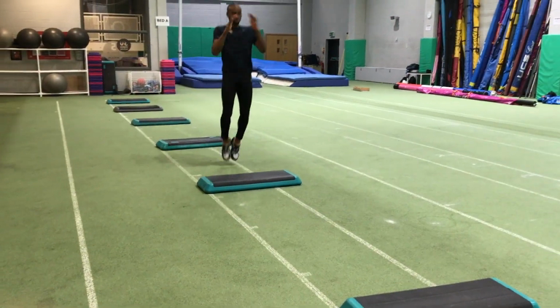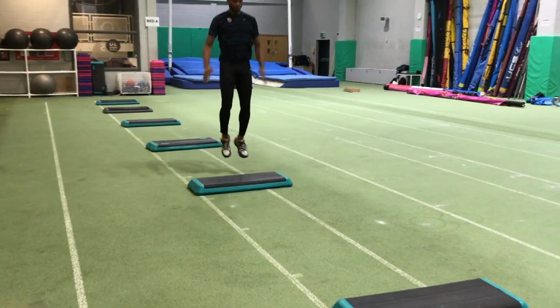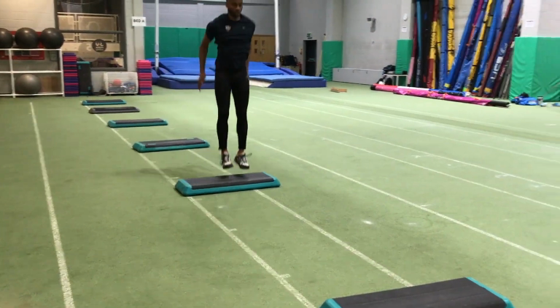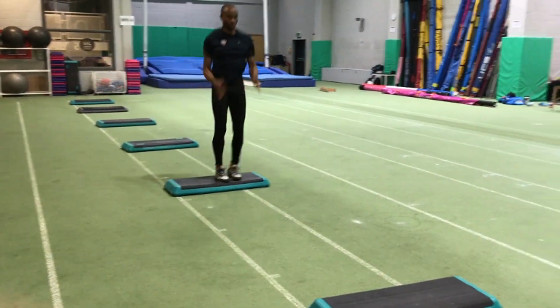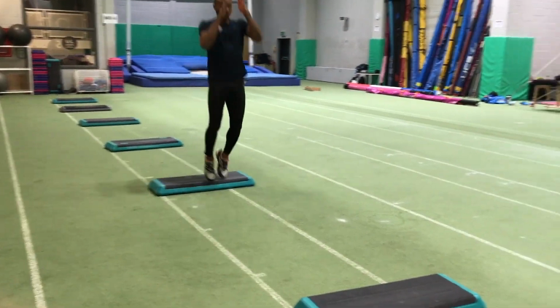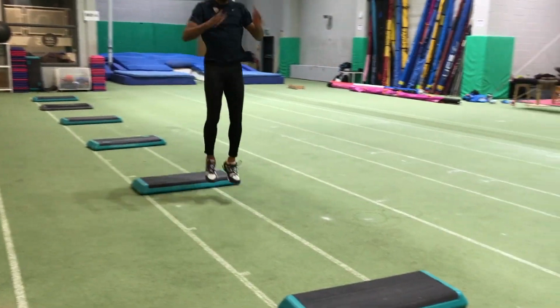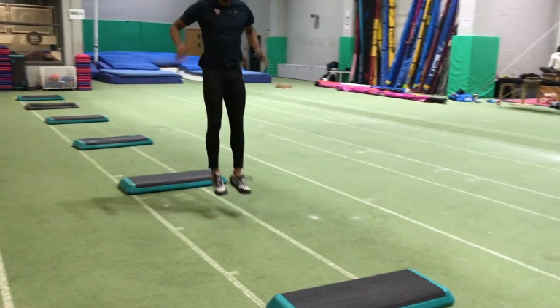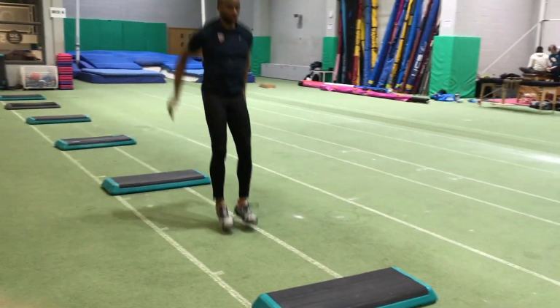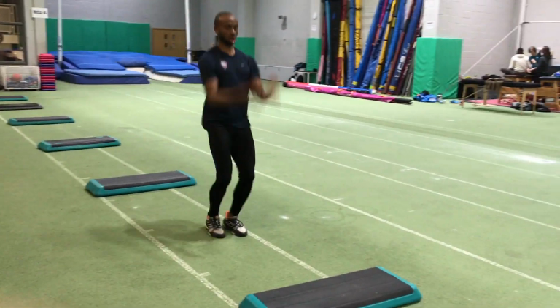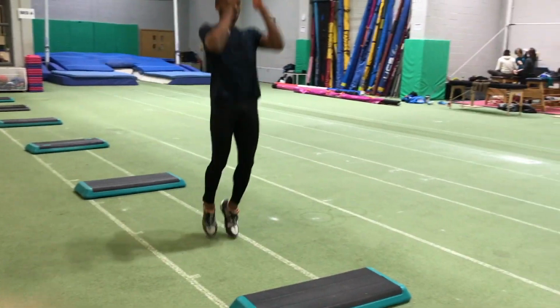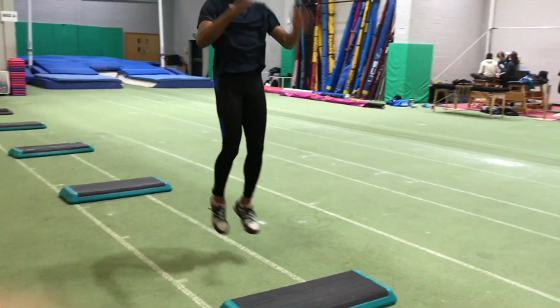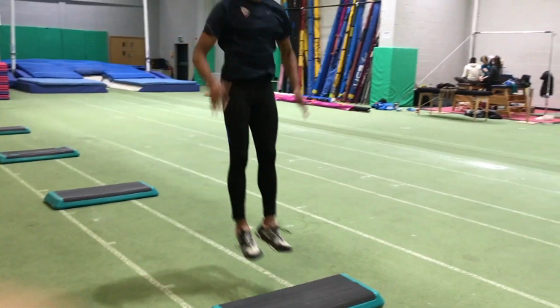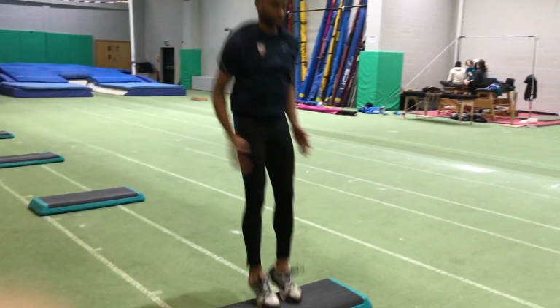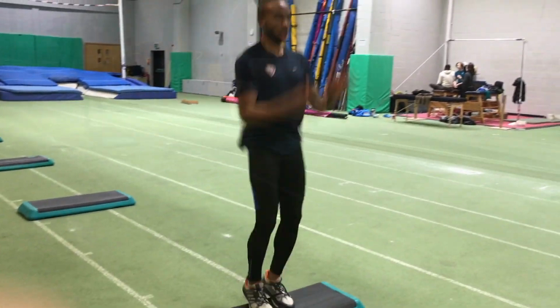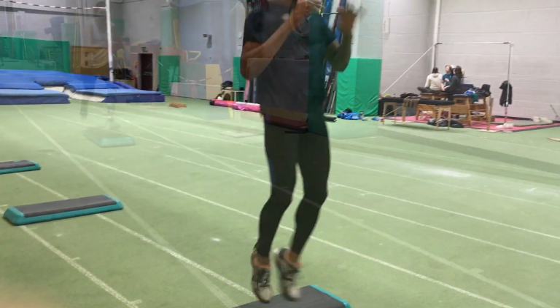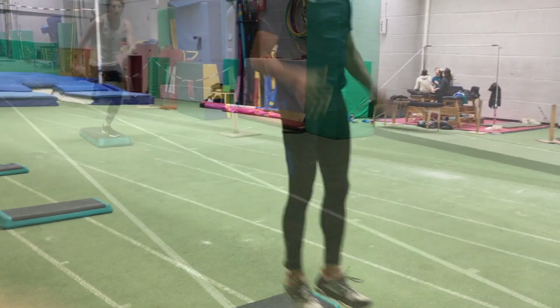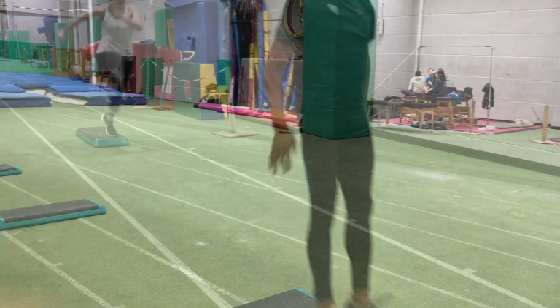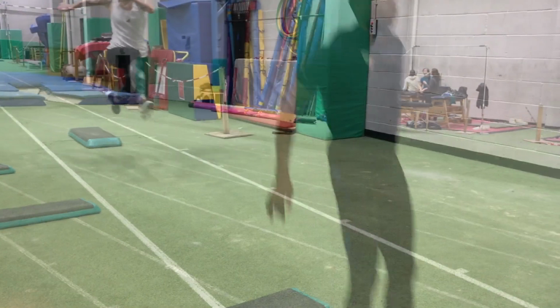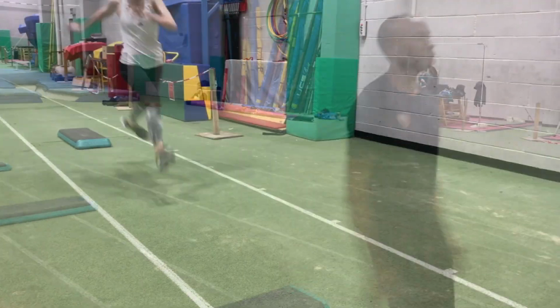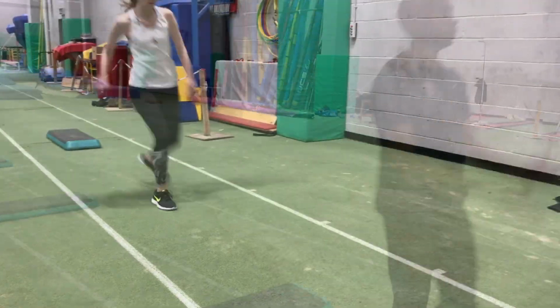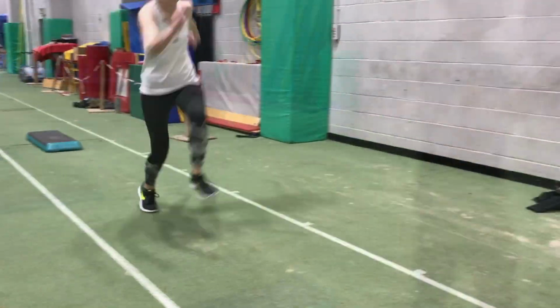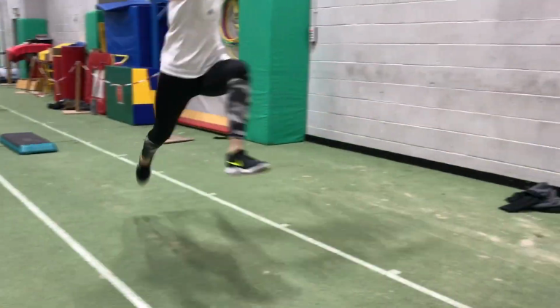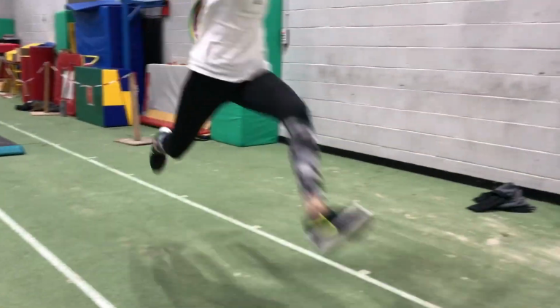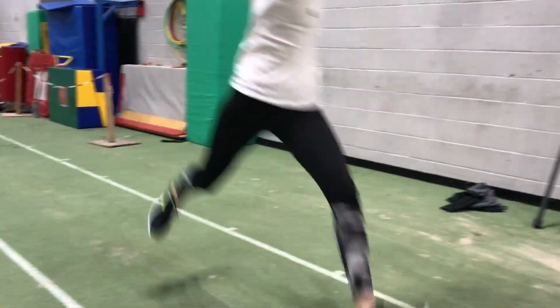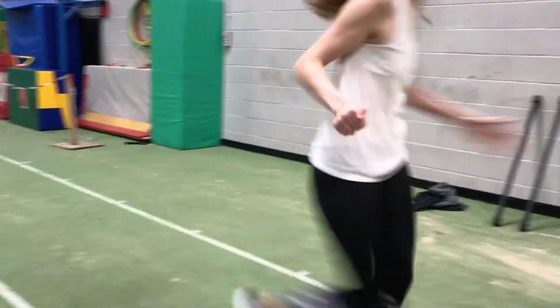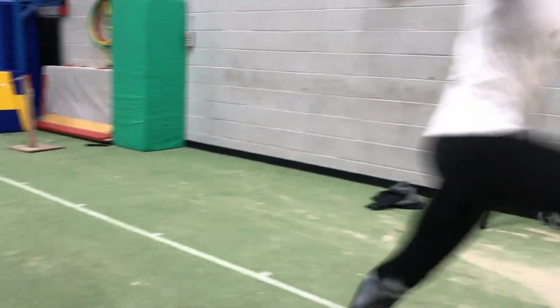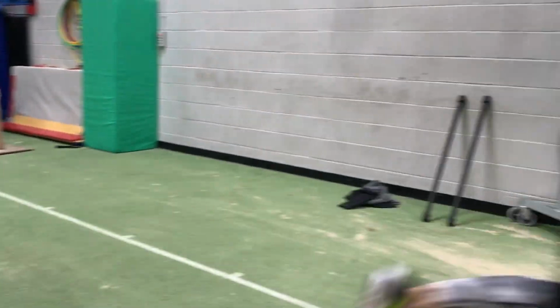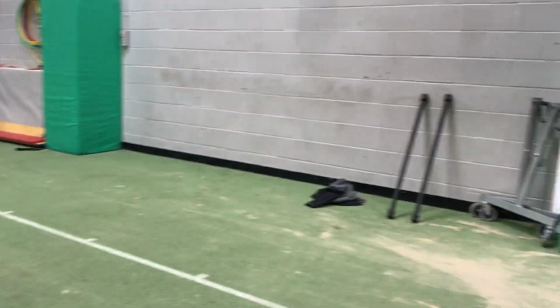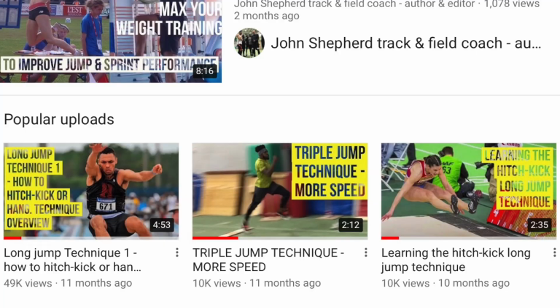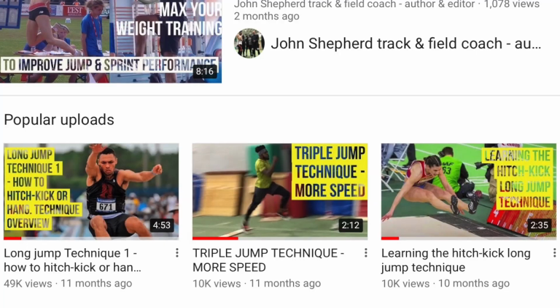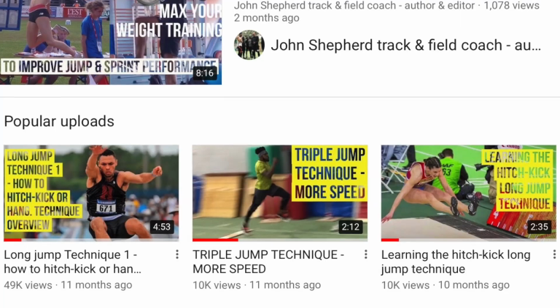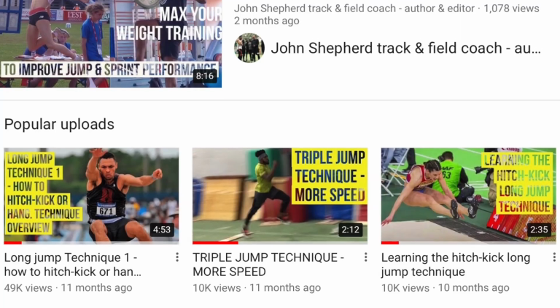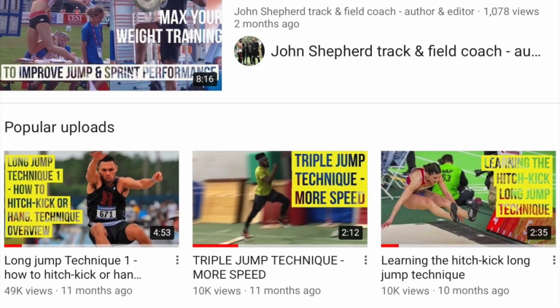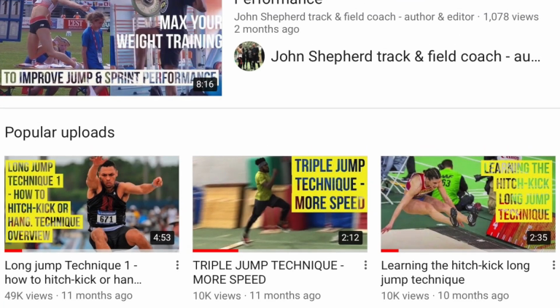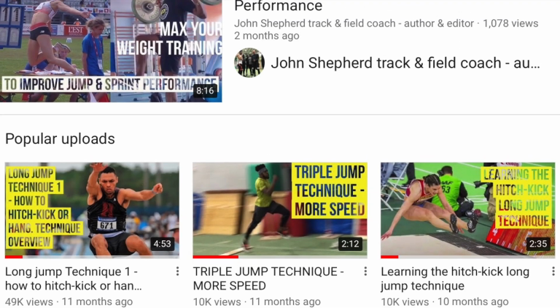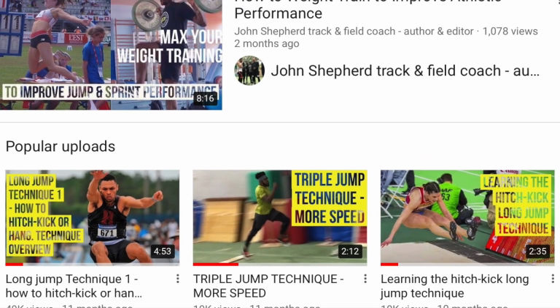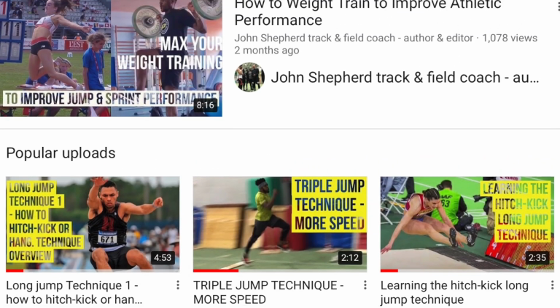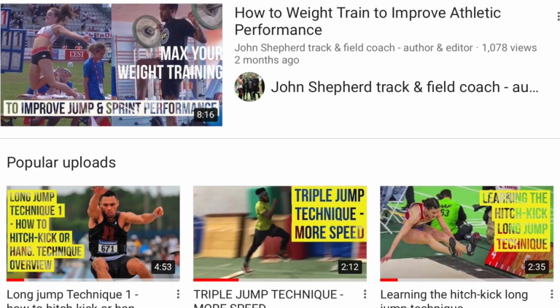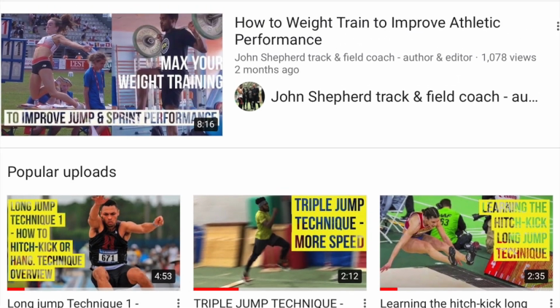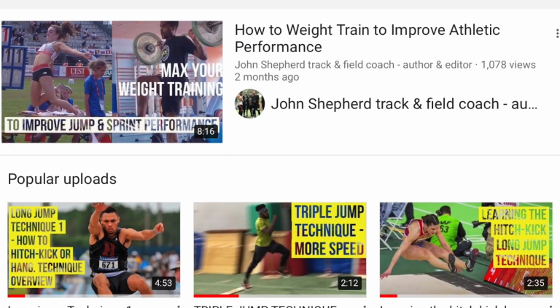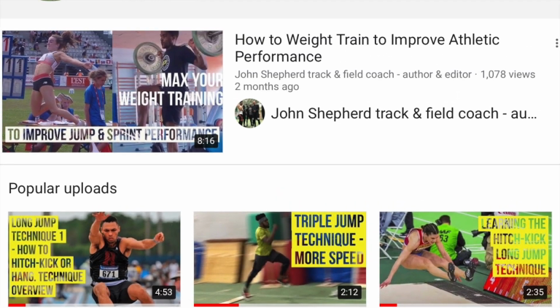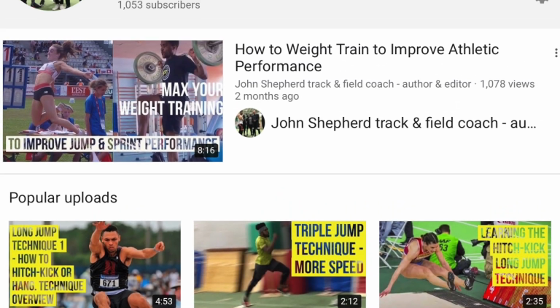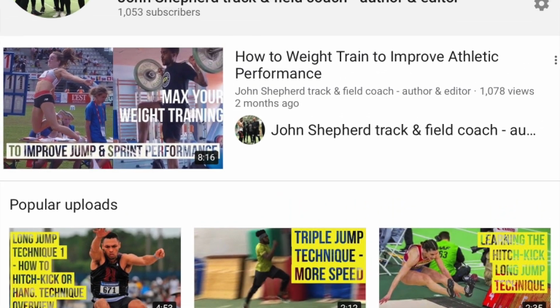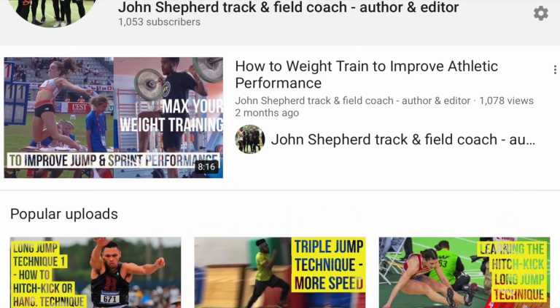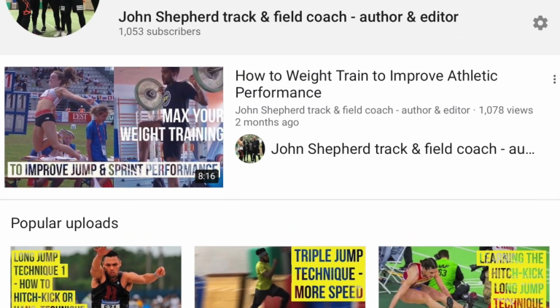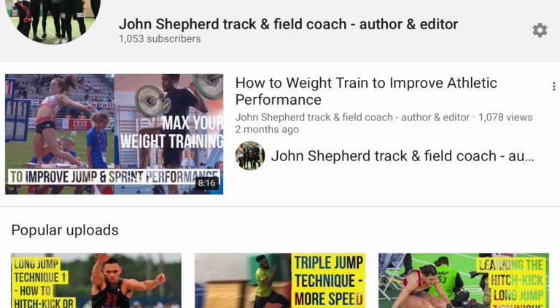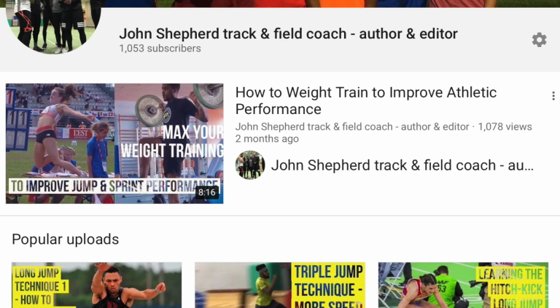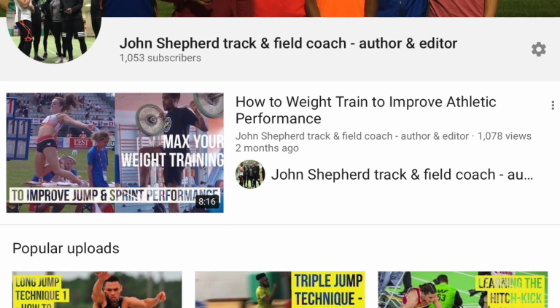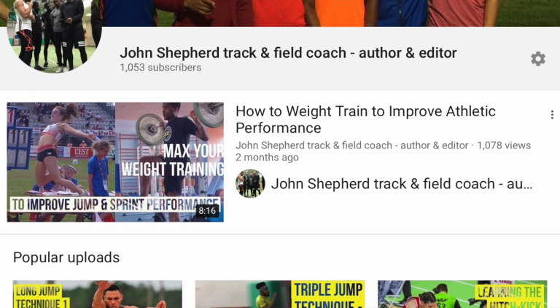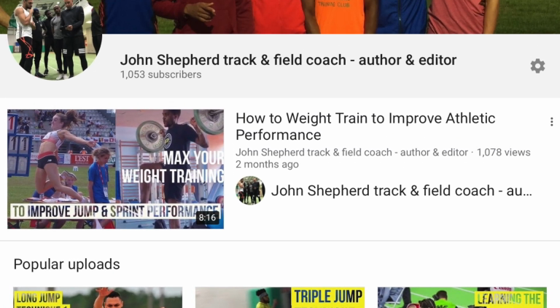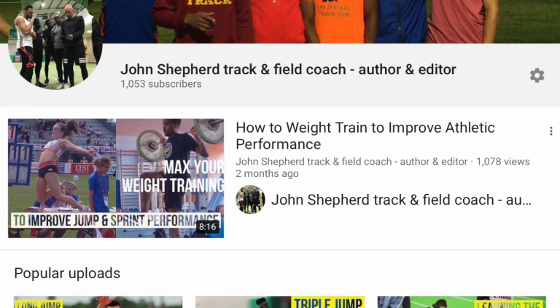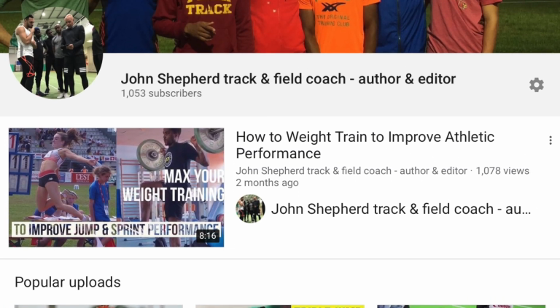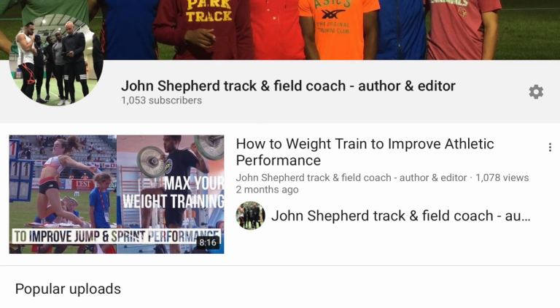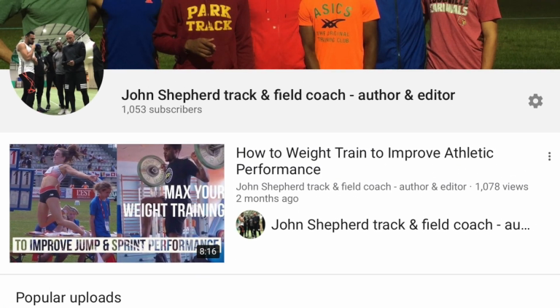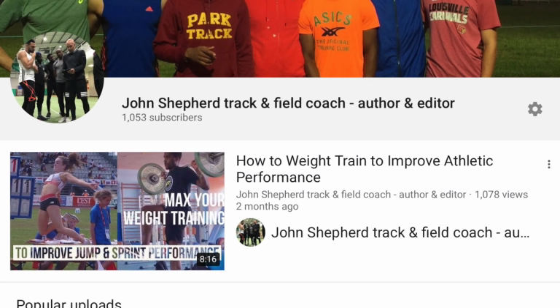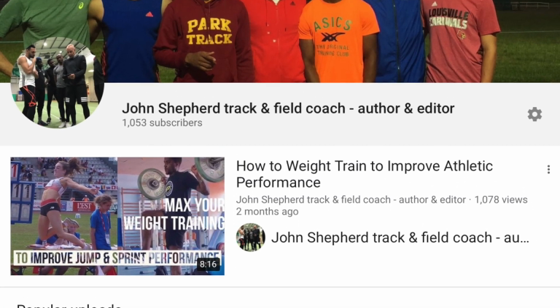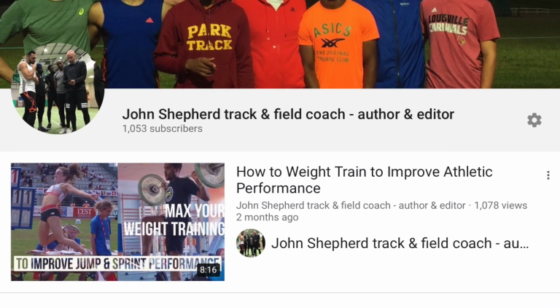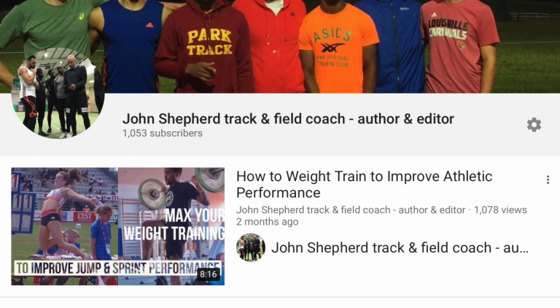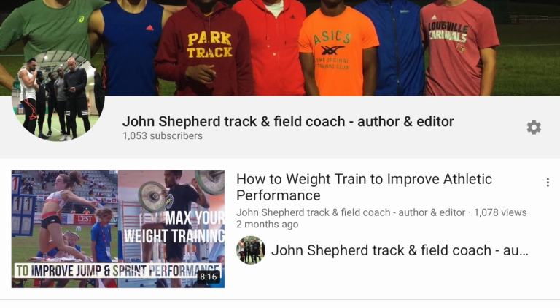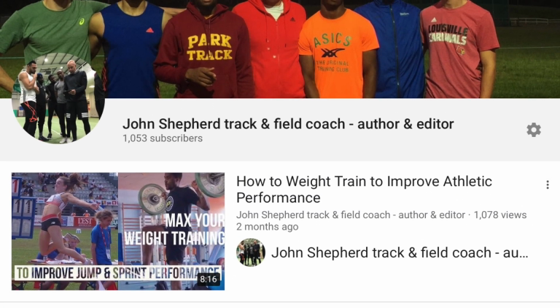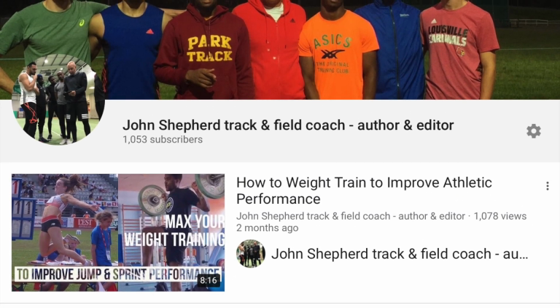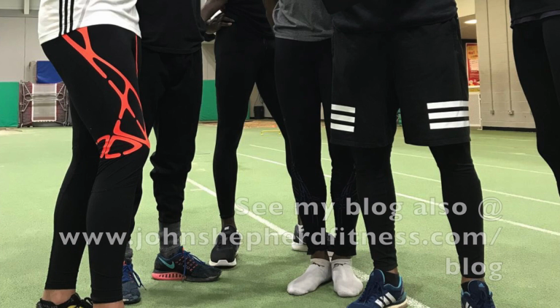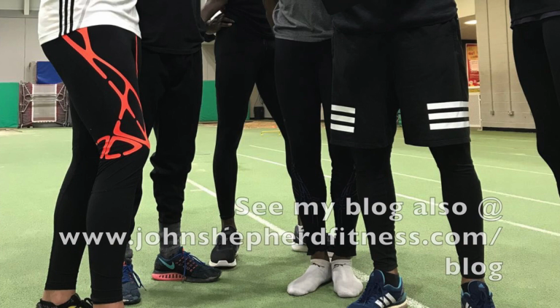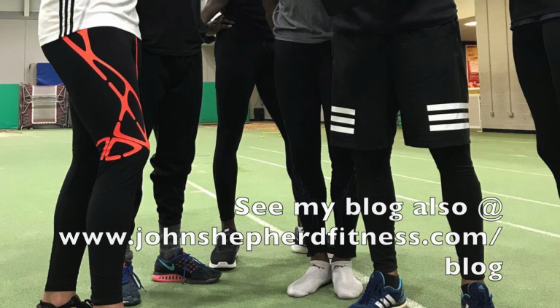As usual, thanks for listening and do subscribe to the channel. Good luck with your training and your competitions.